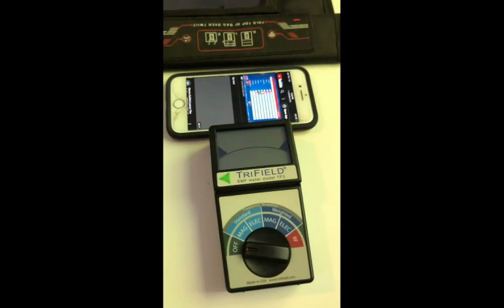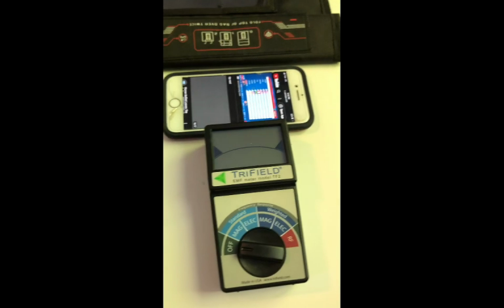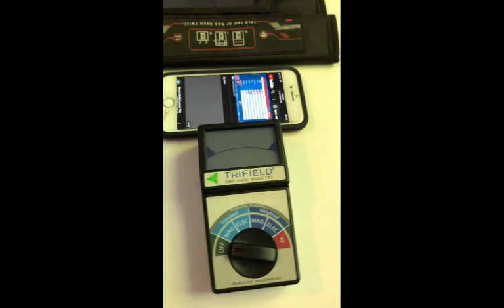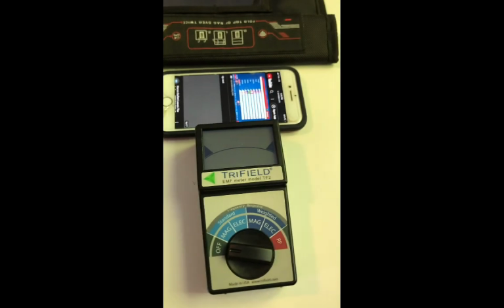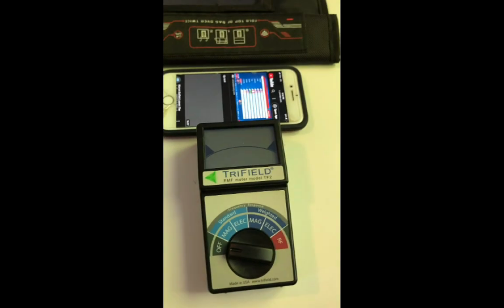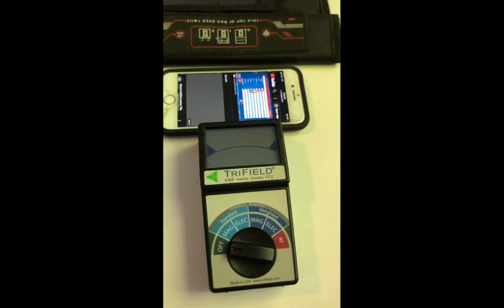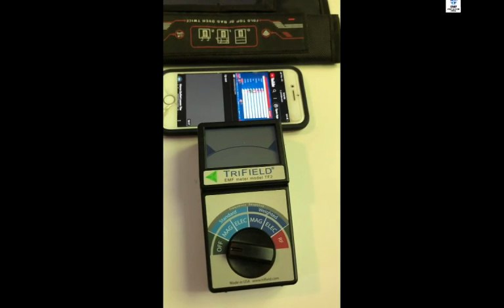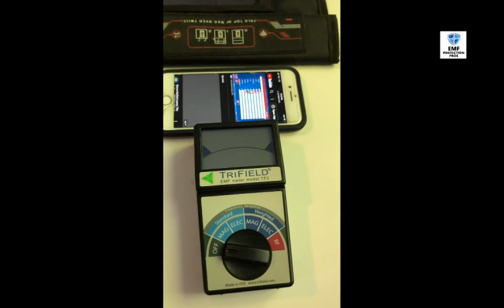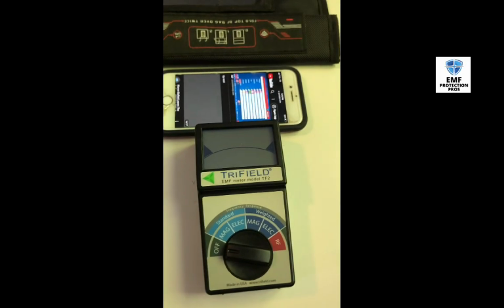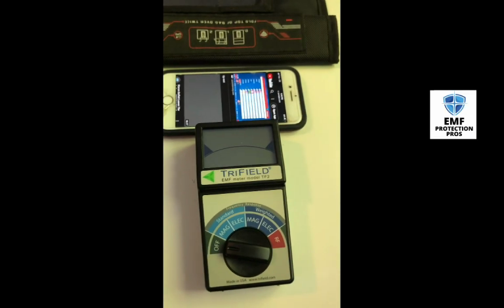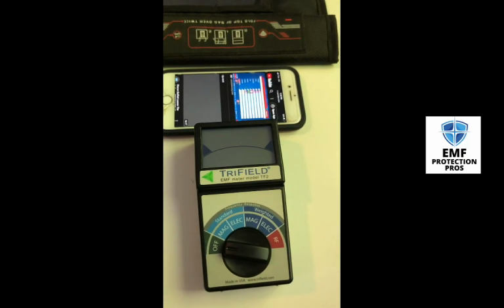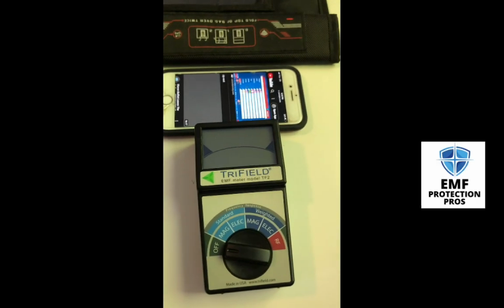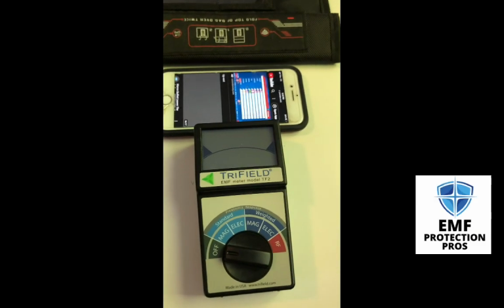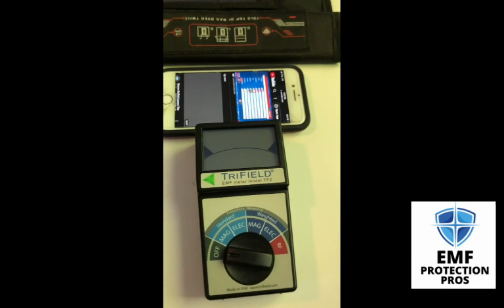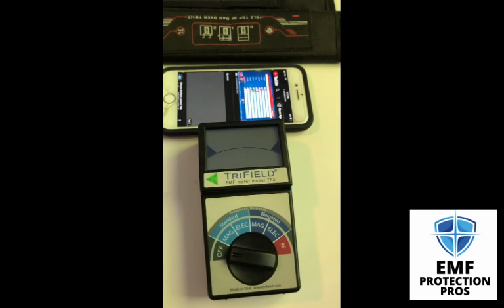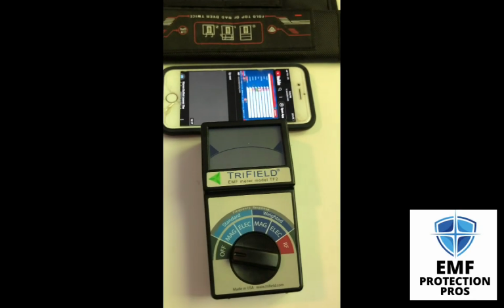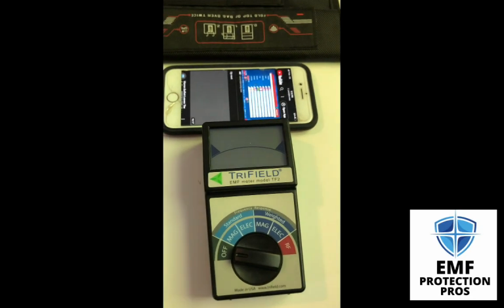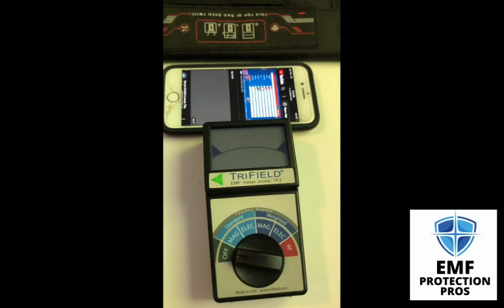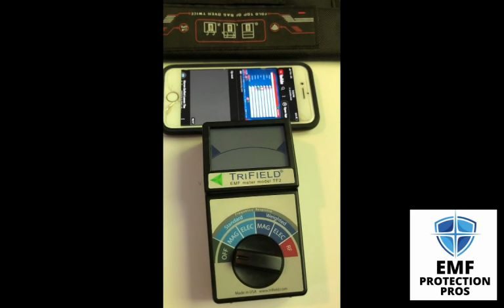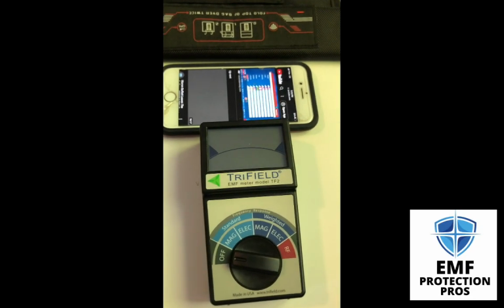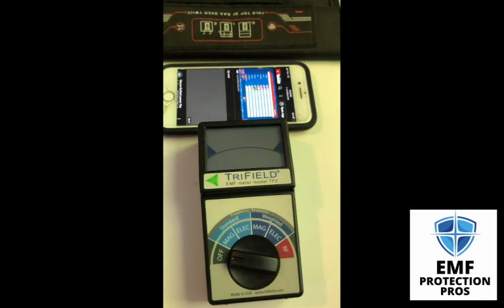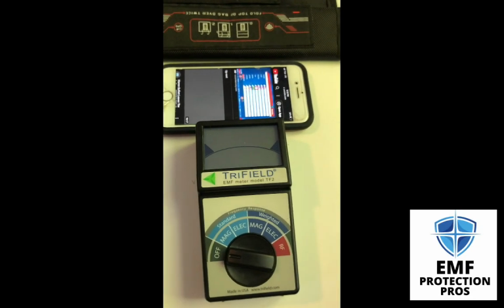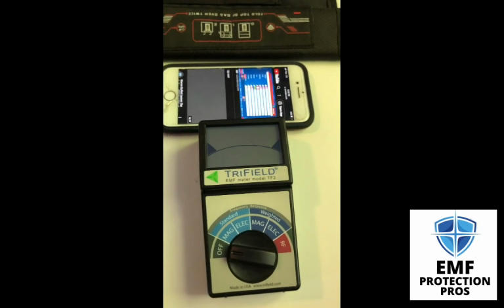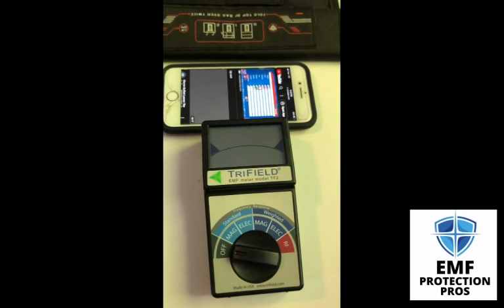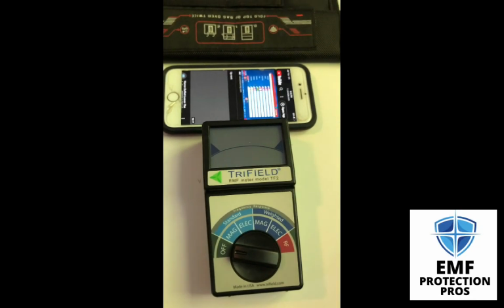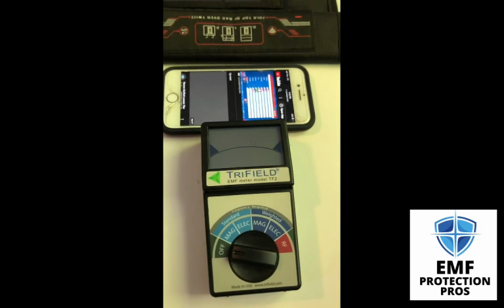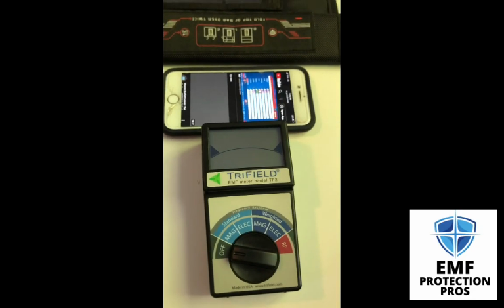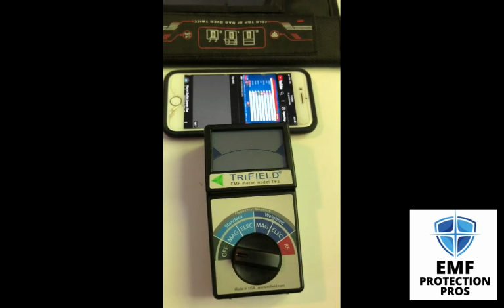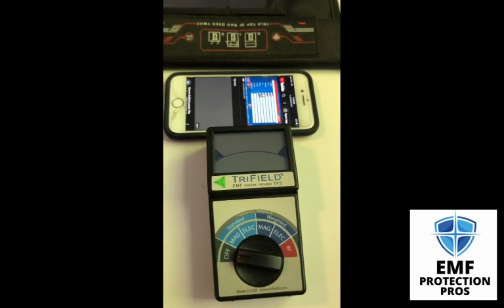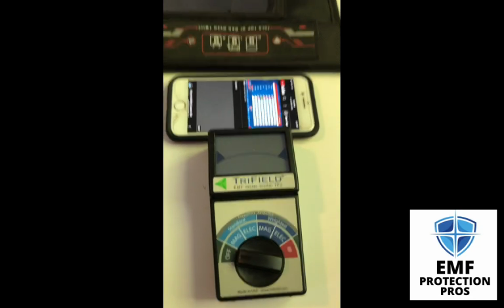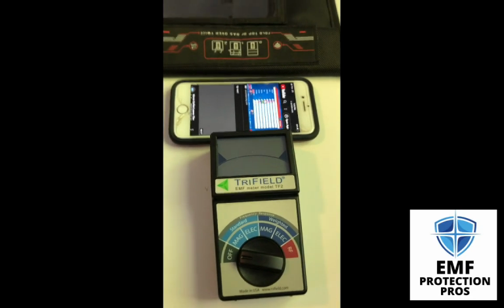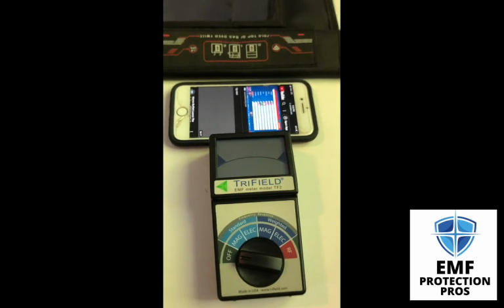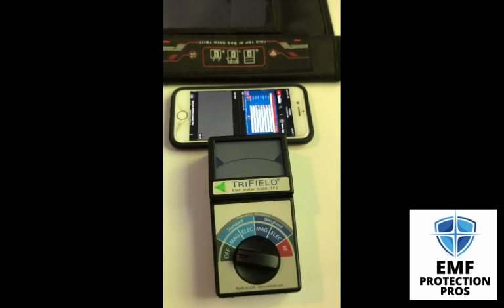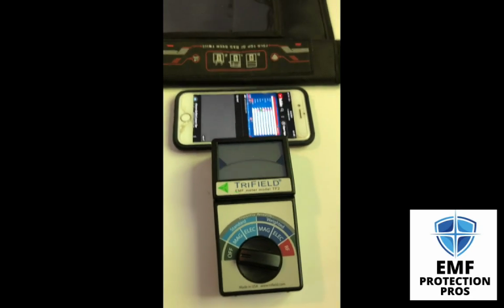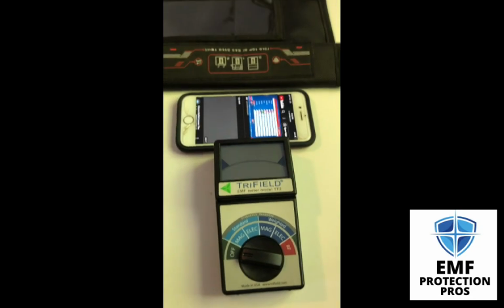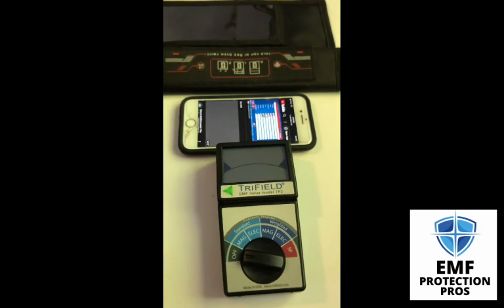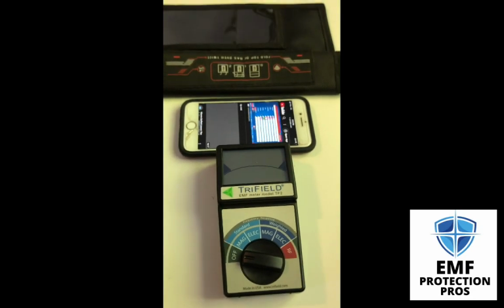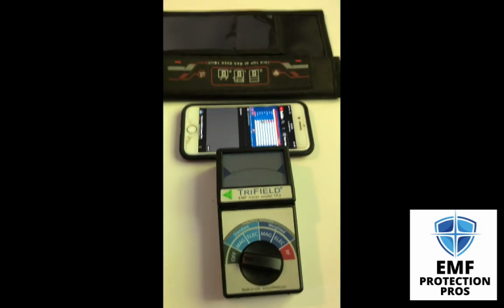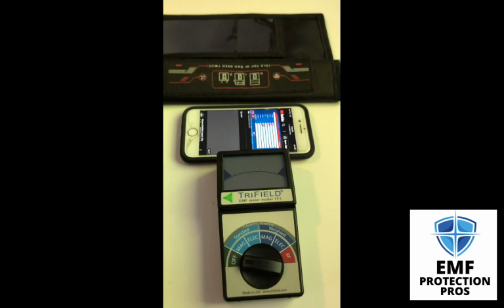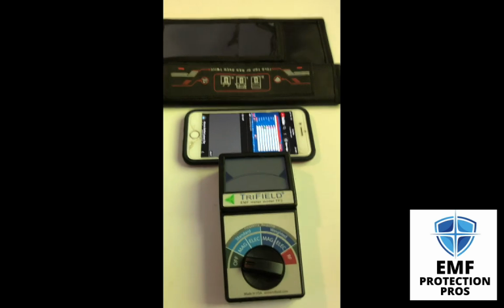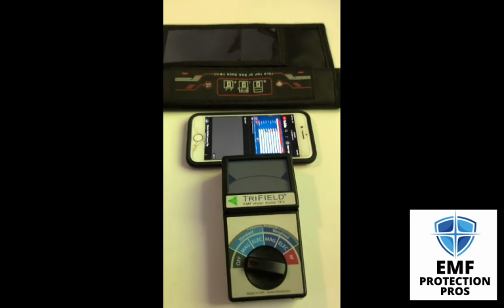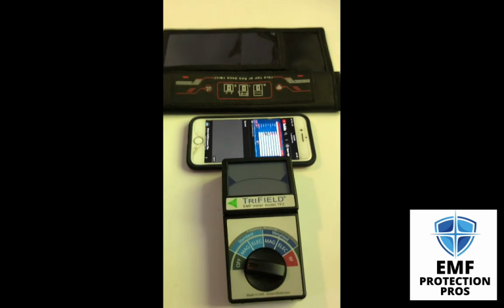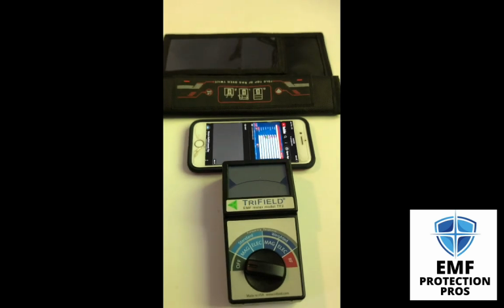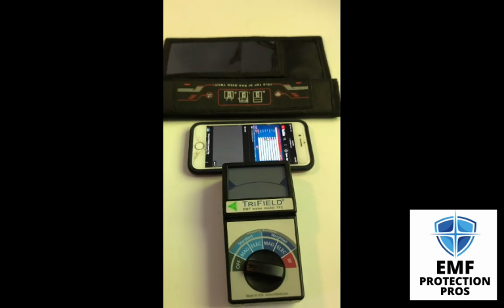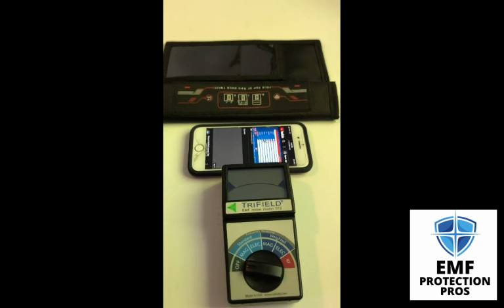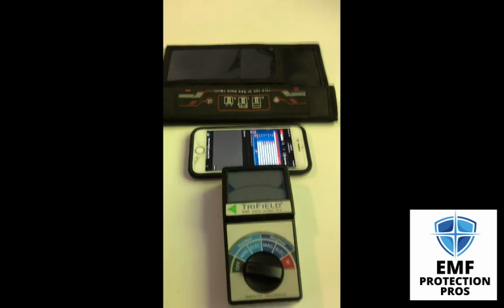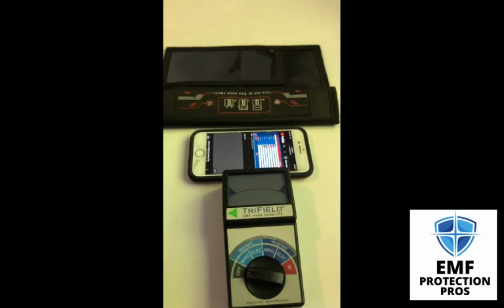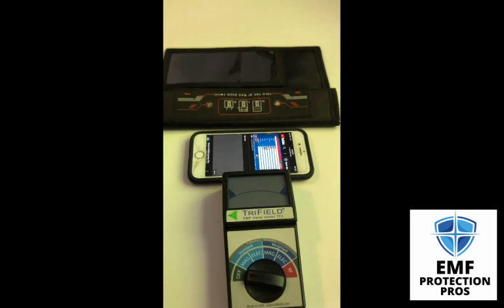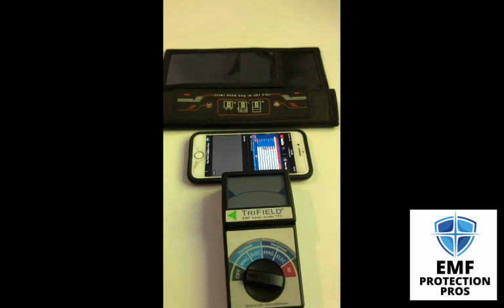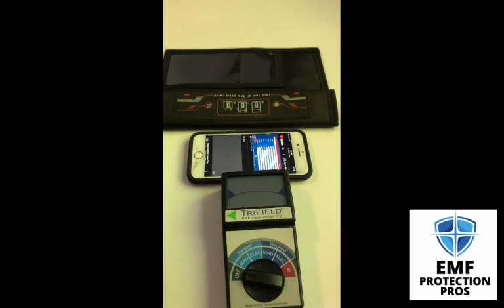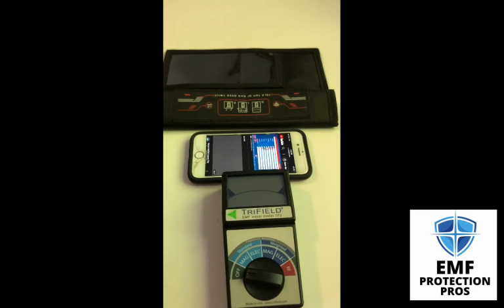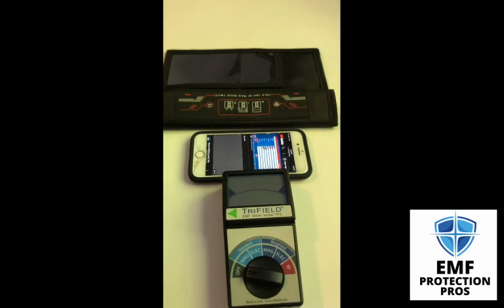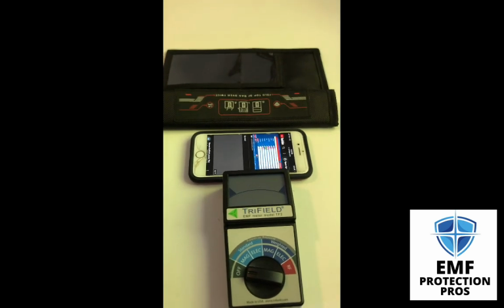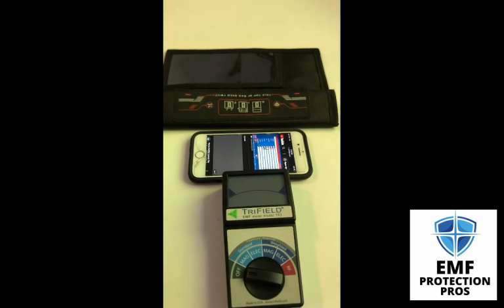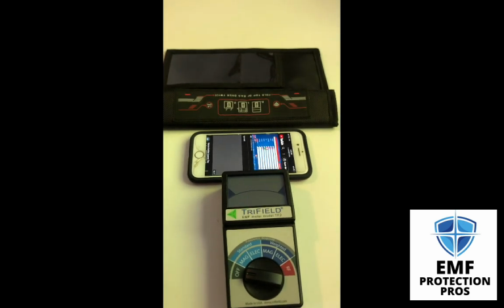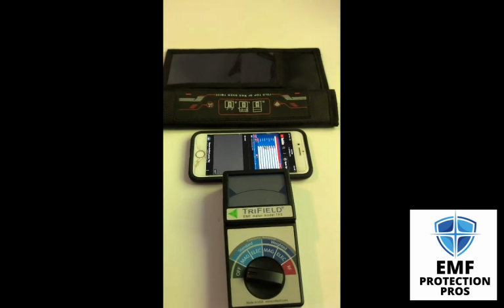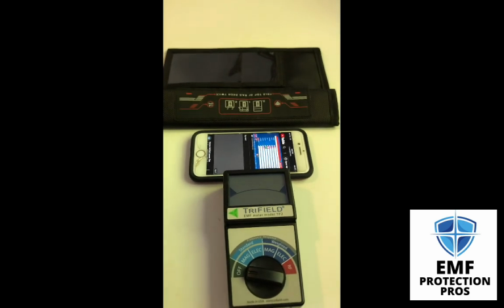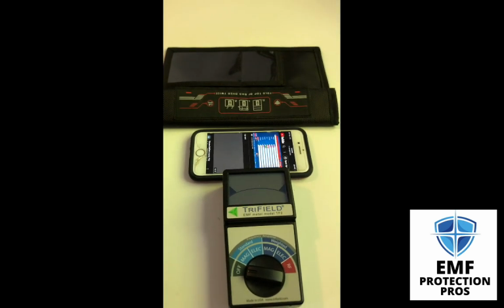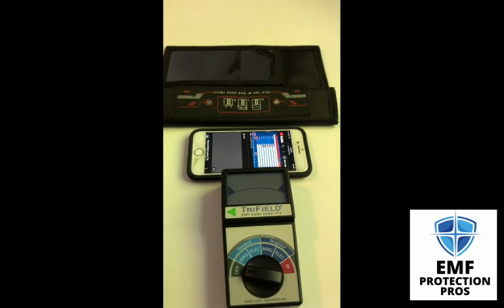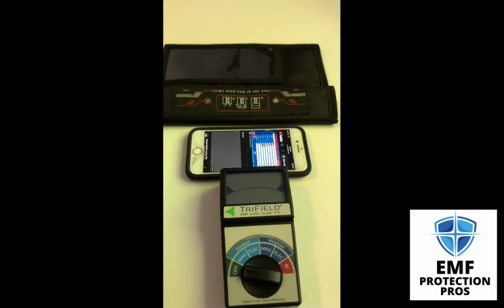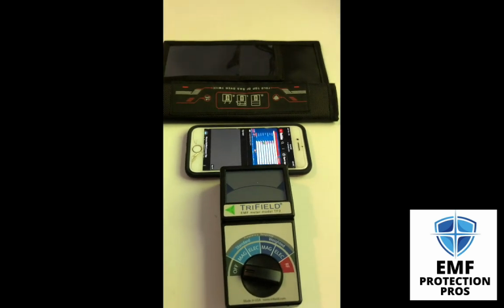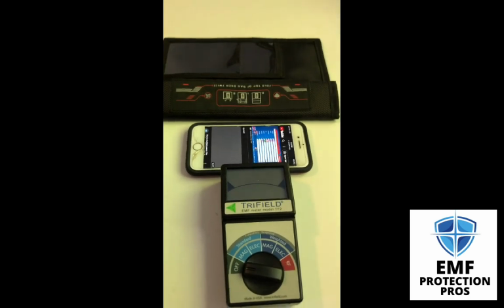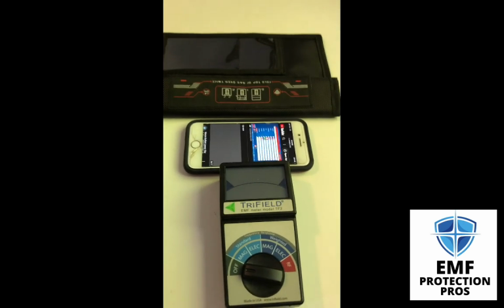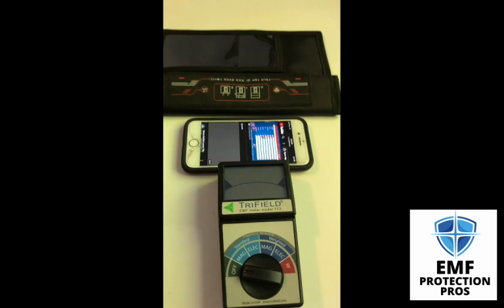Hi, it's Erin with EMF Protection Pros. Today I want to show you how a Faraday bag works. I have the Mission Darkness cell phone bag here.